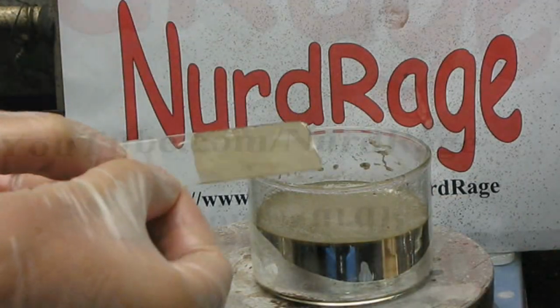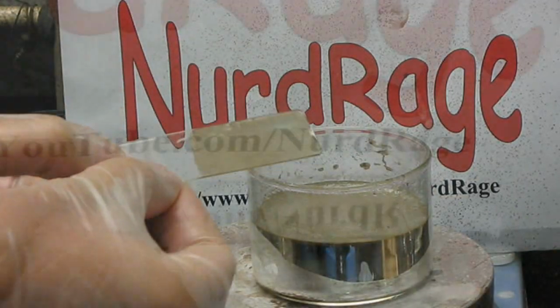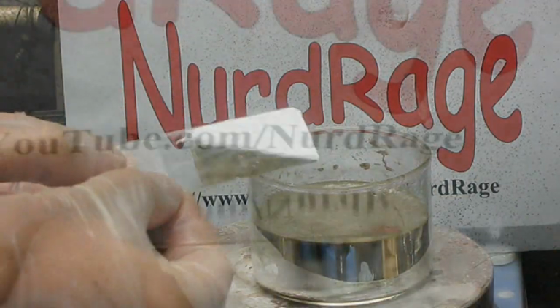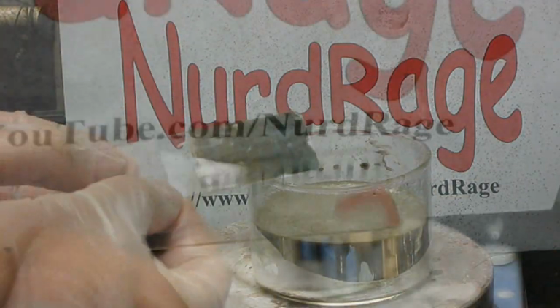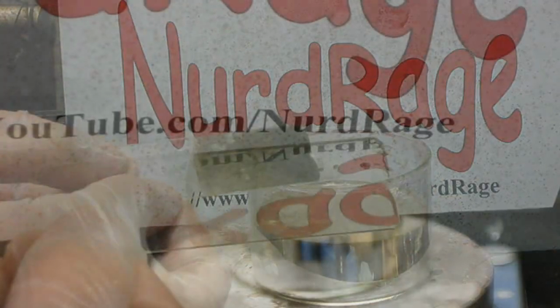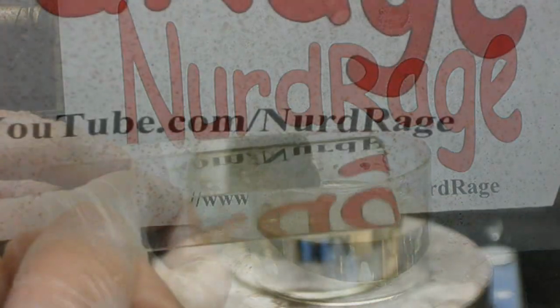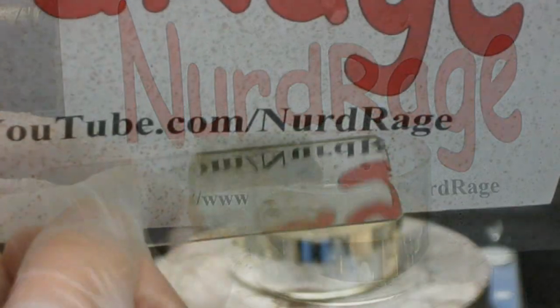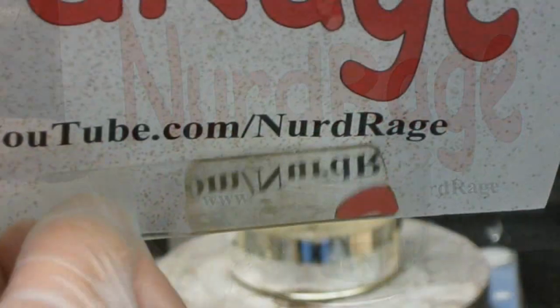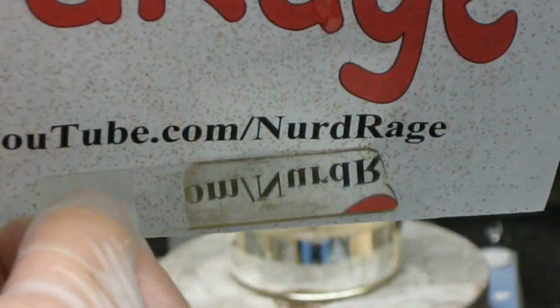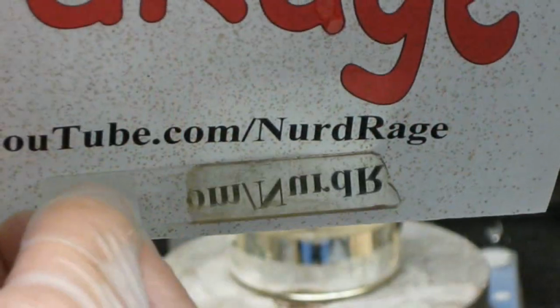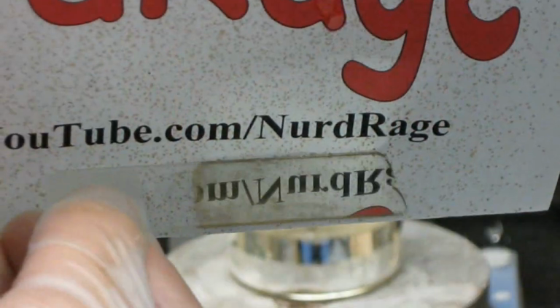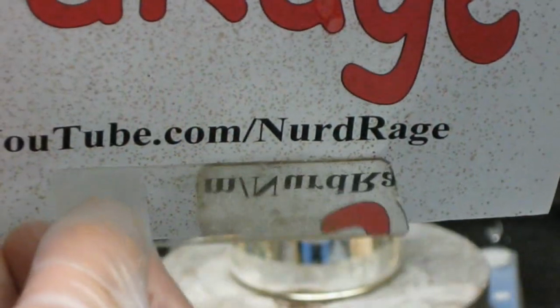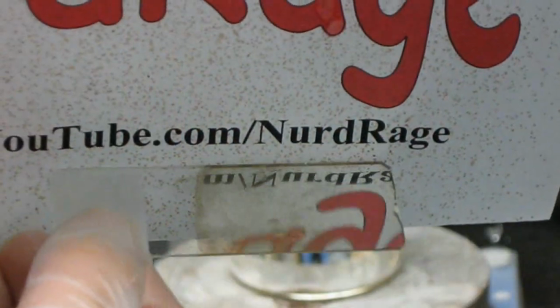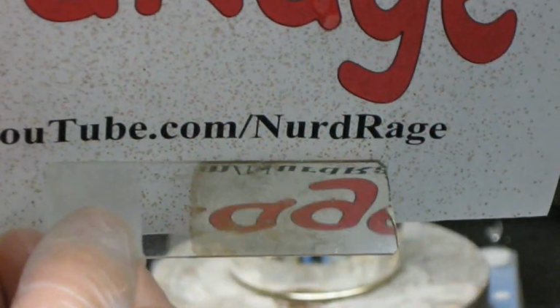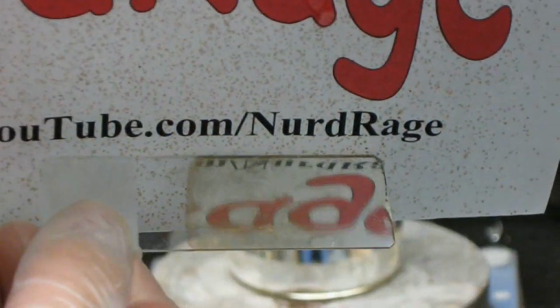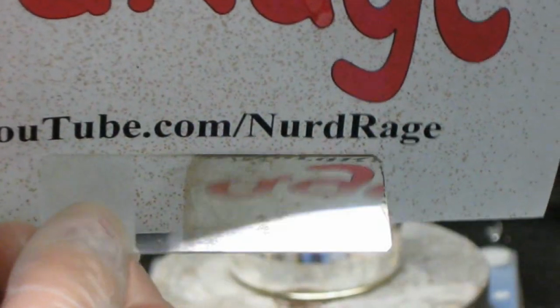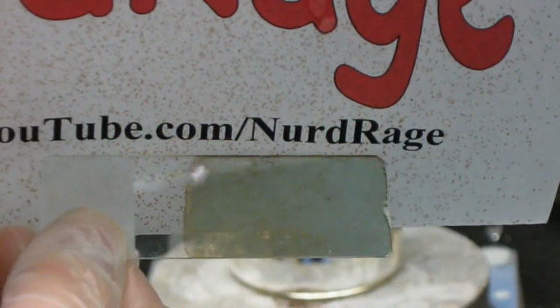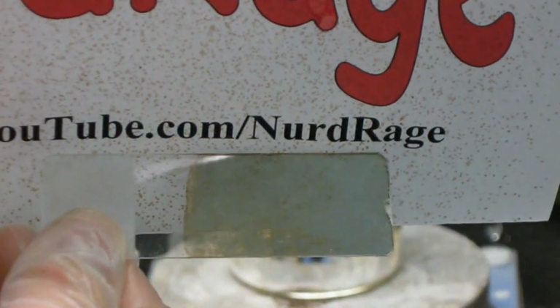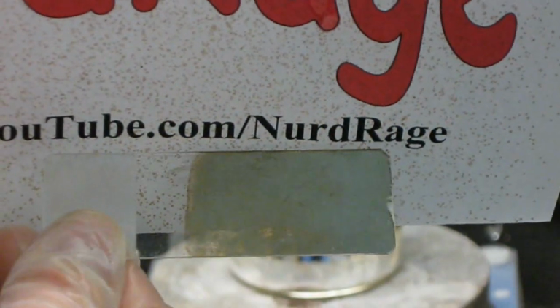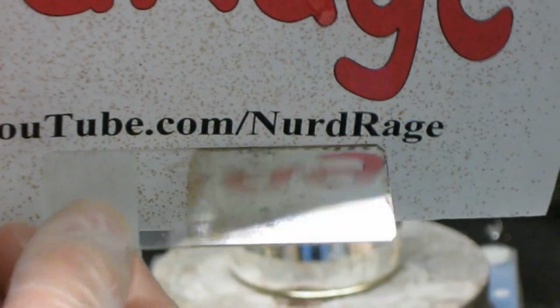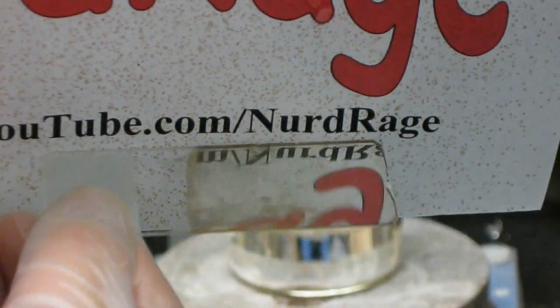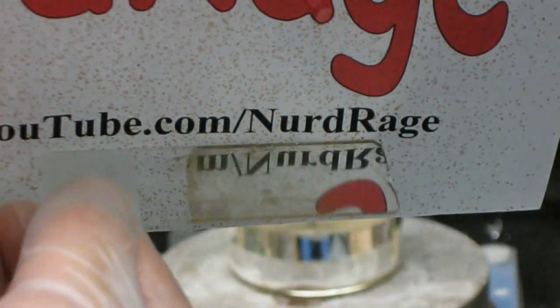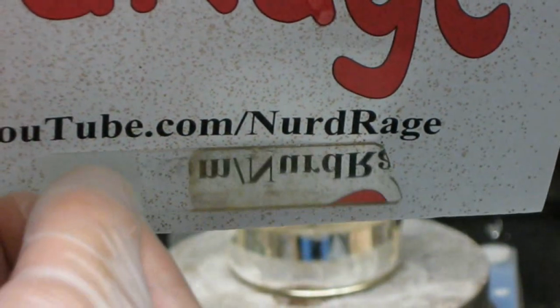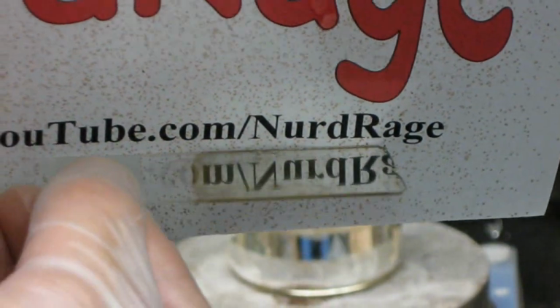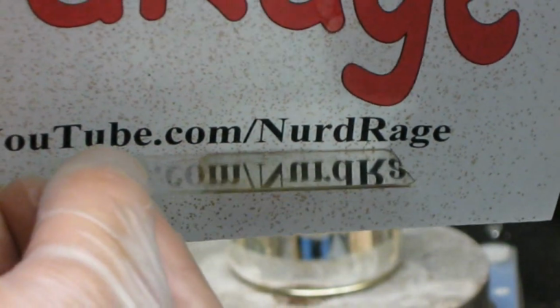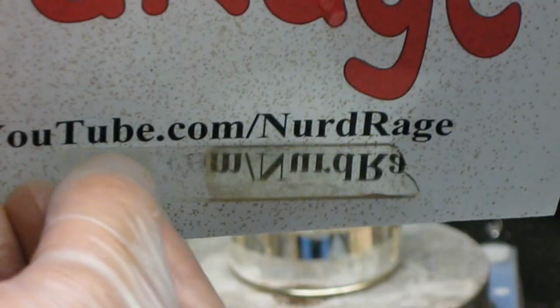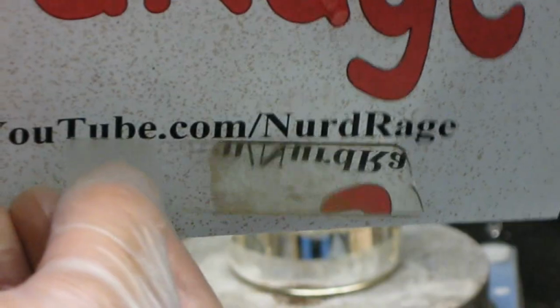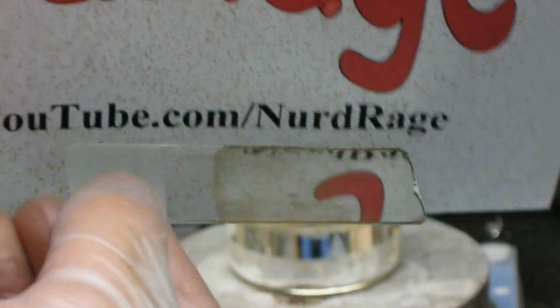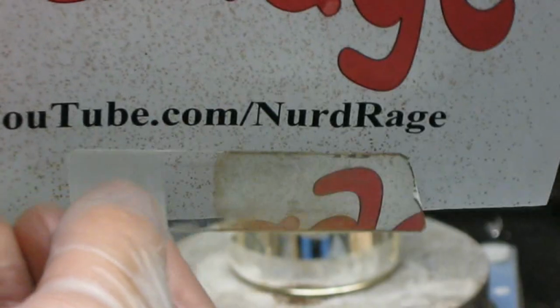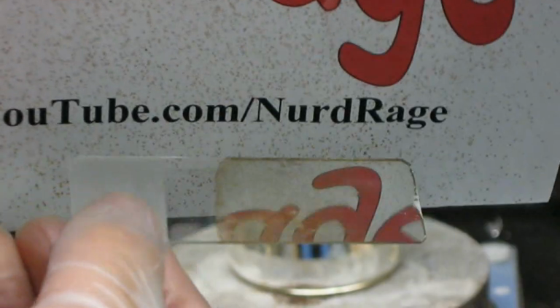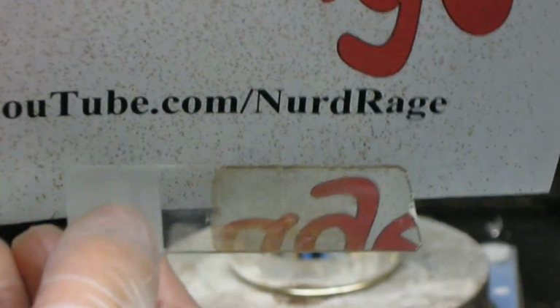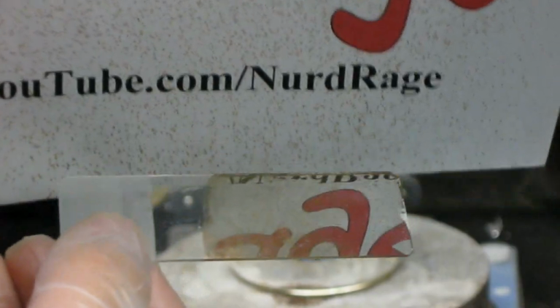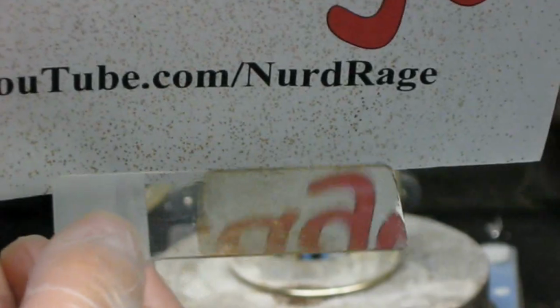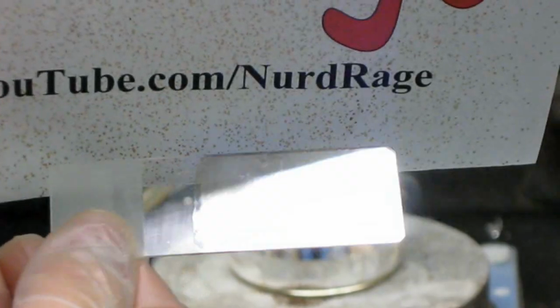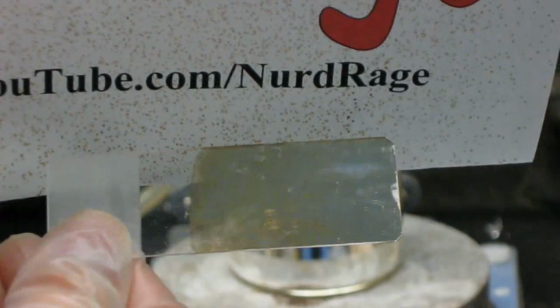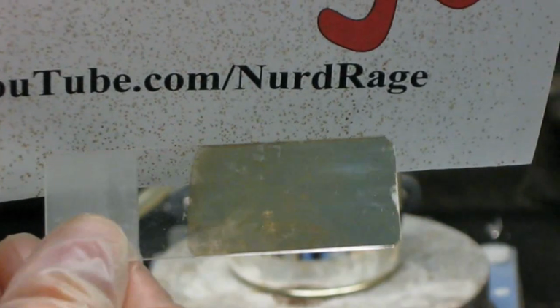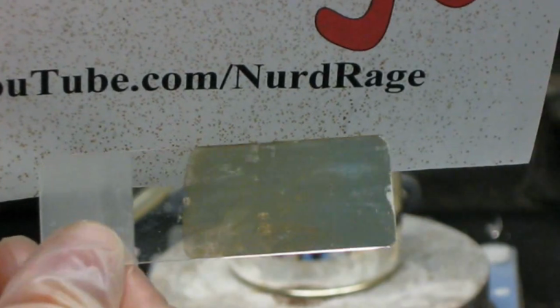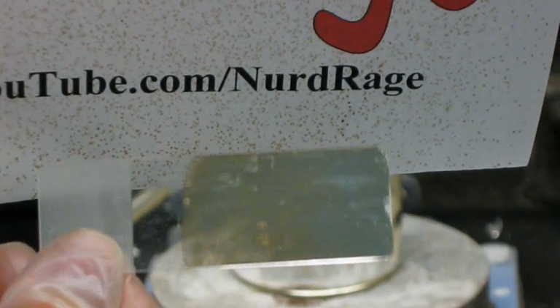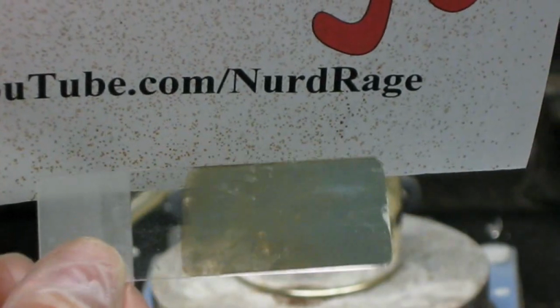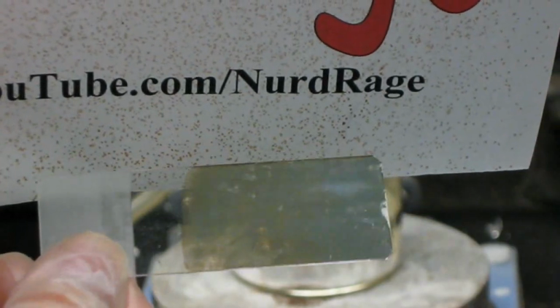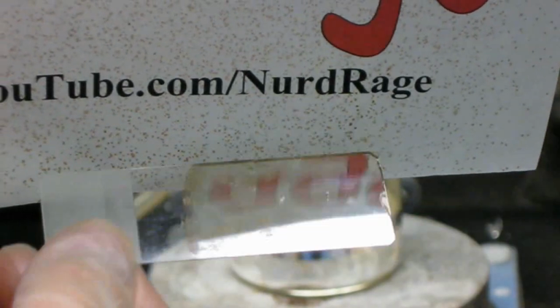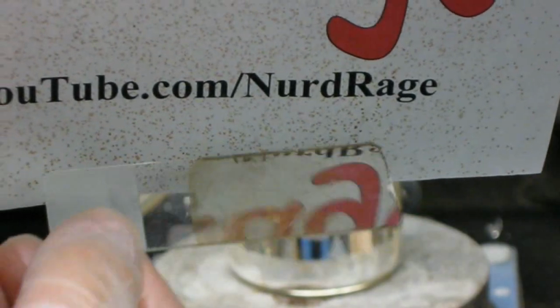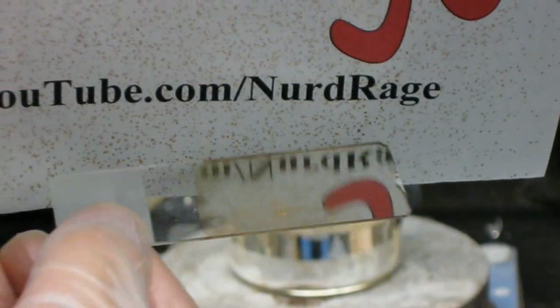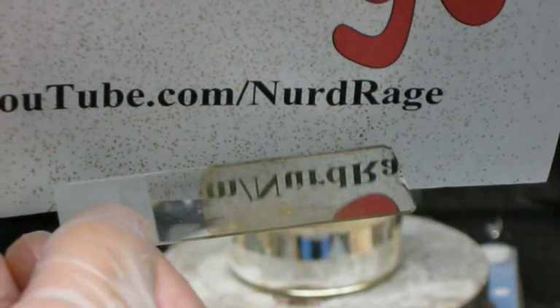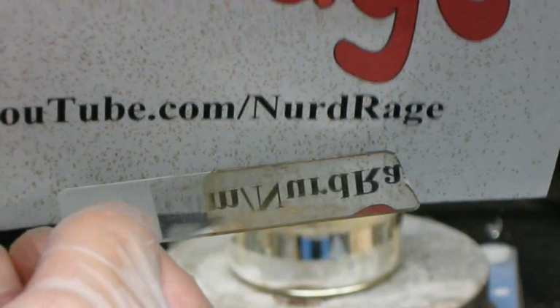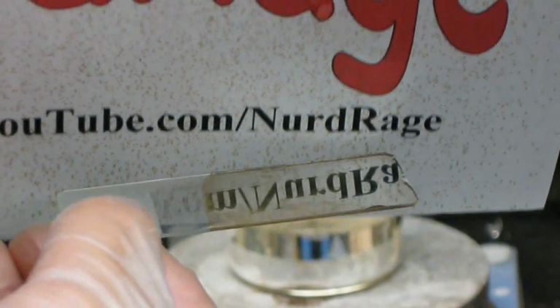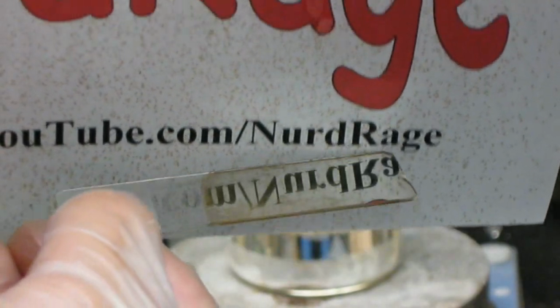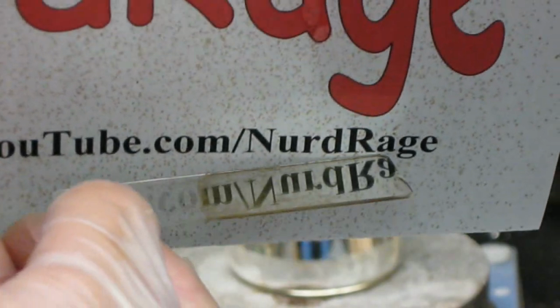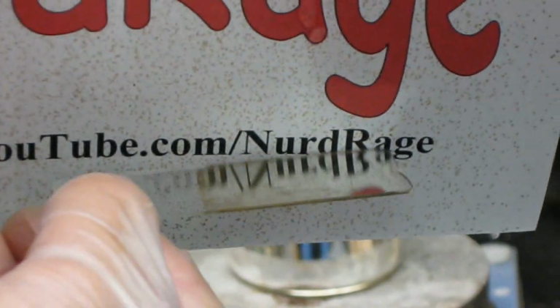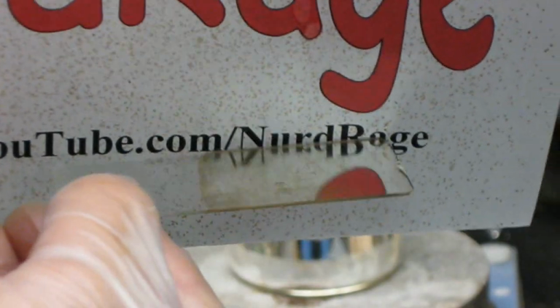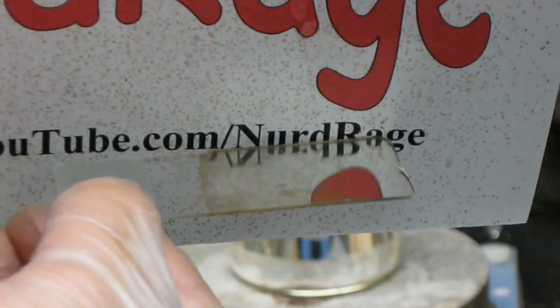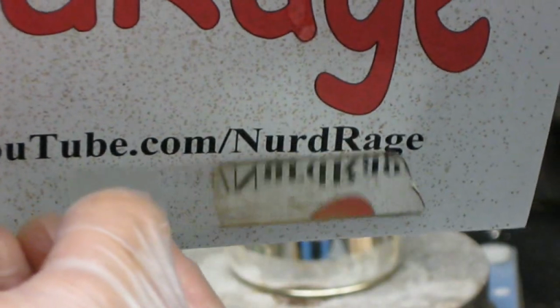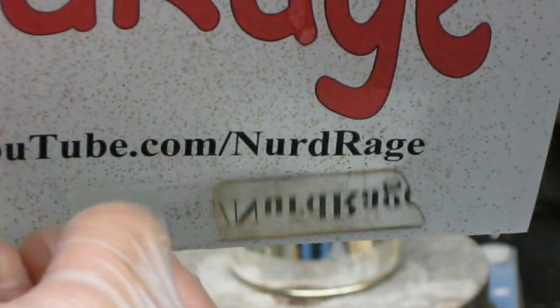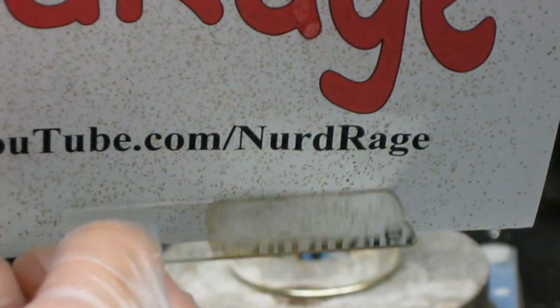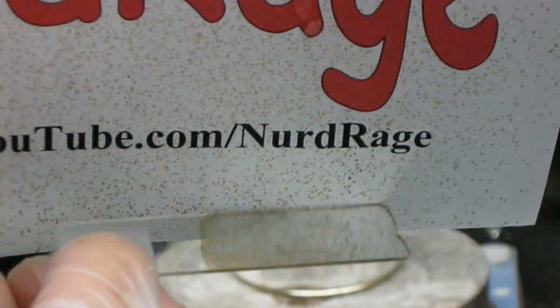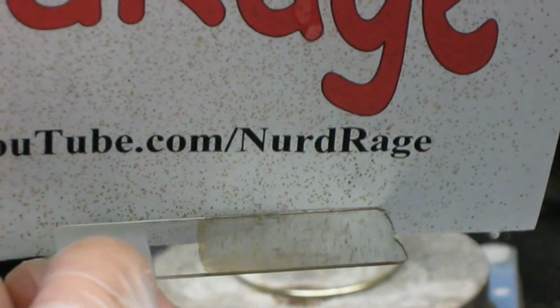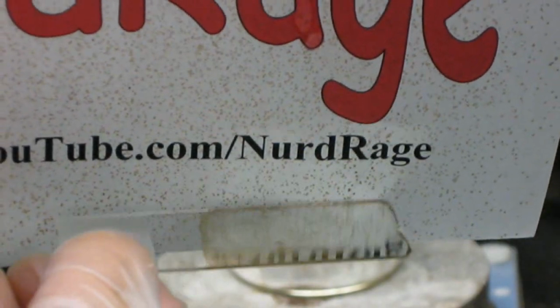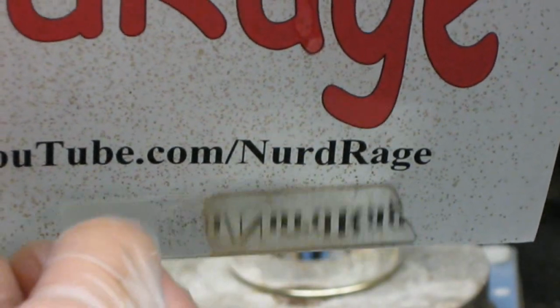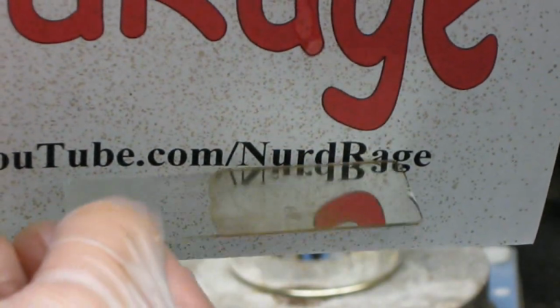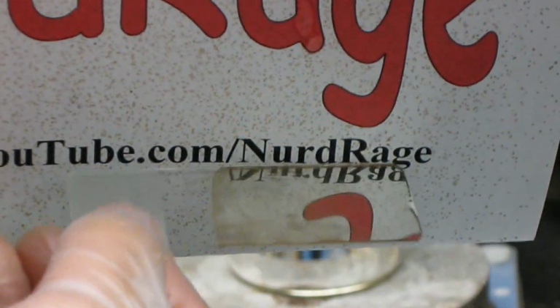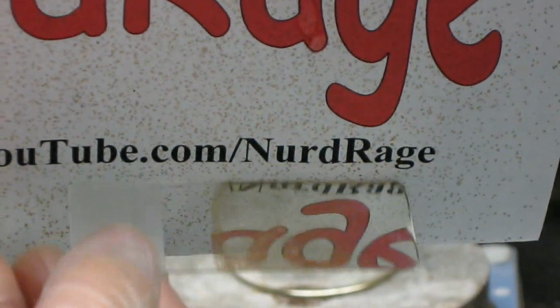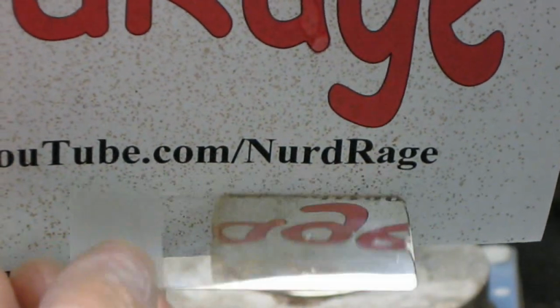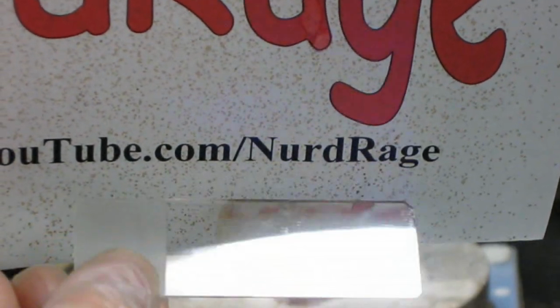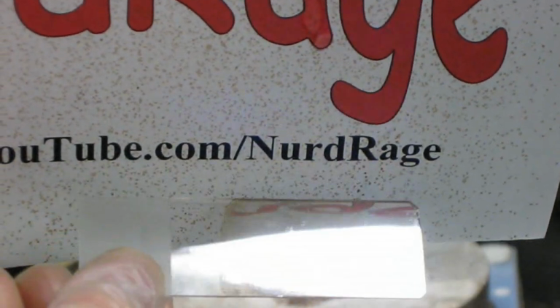And here we have a small silver mirror. The mirror isn't perfect because we didn't submerge it to the side completely, but you can see the idea.